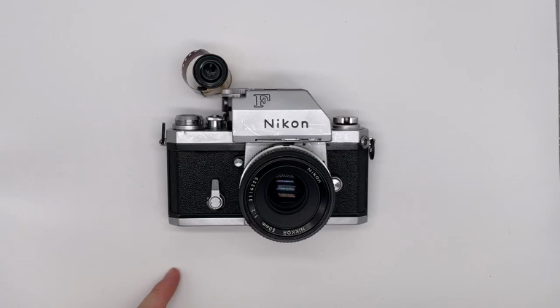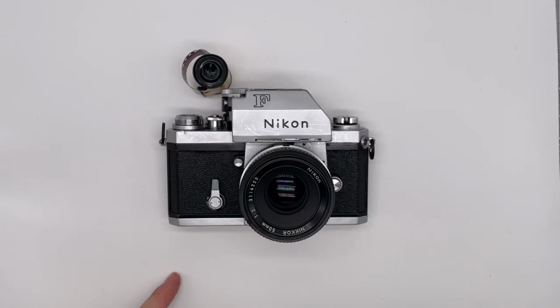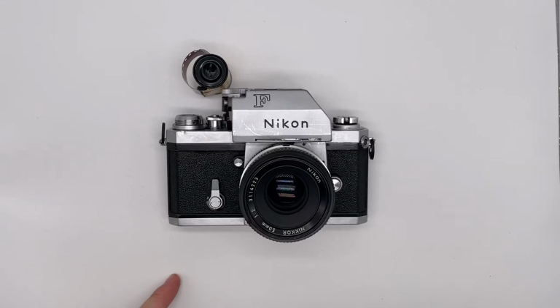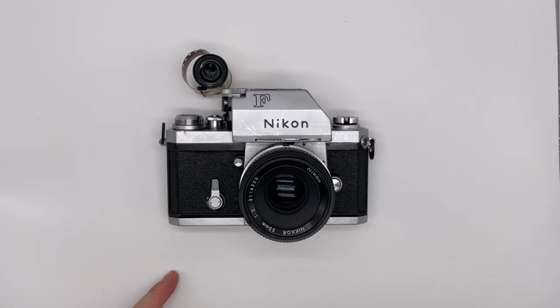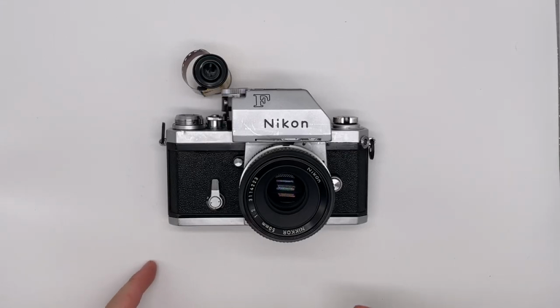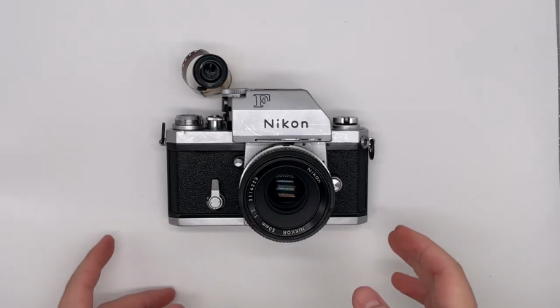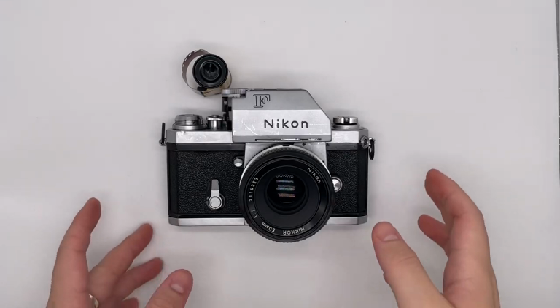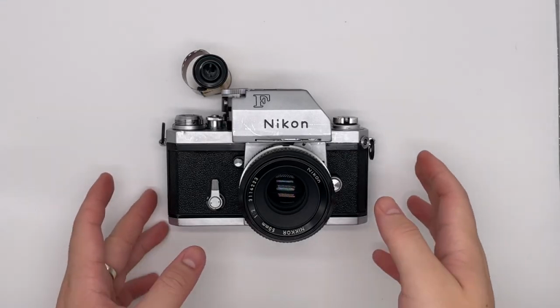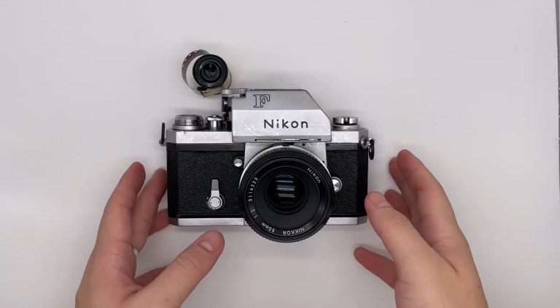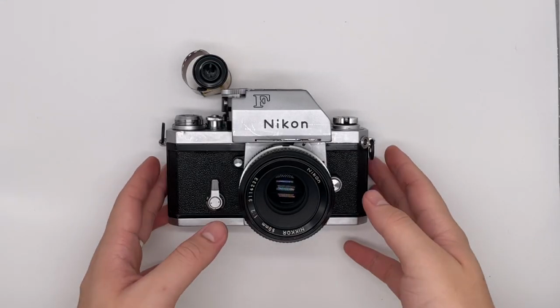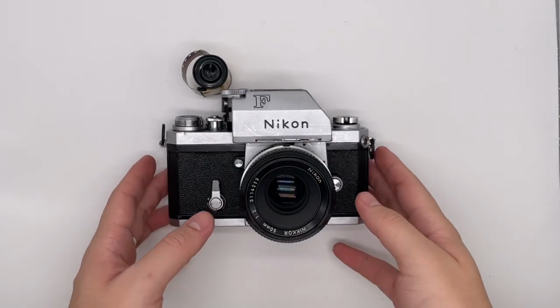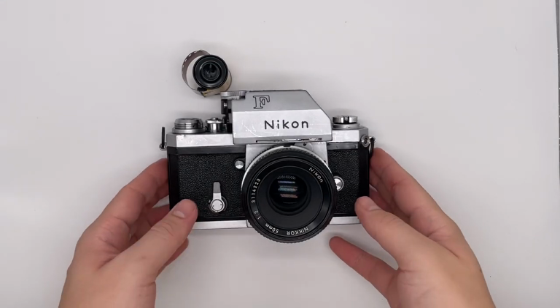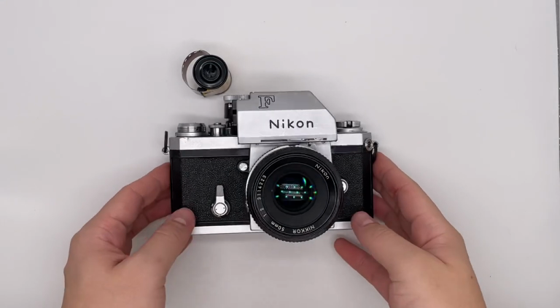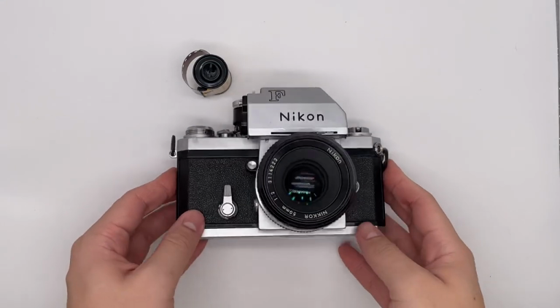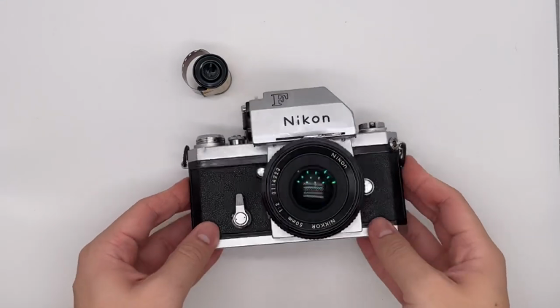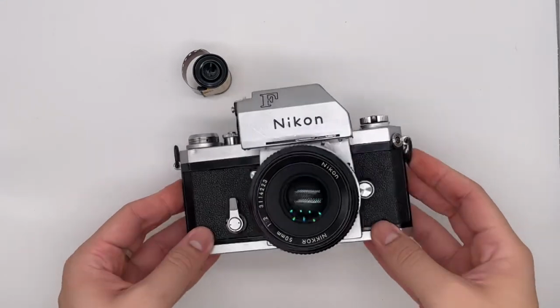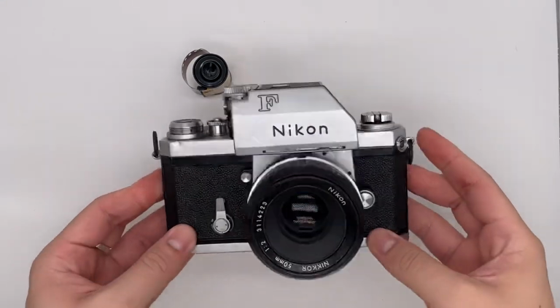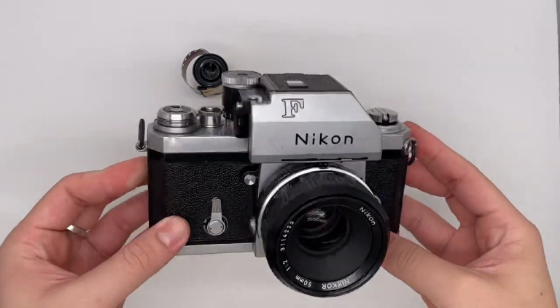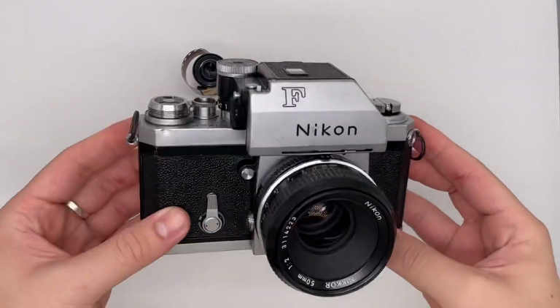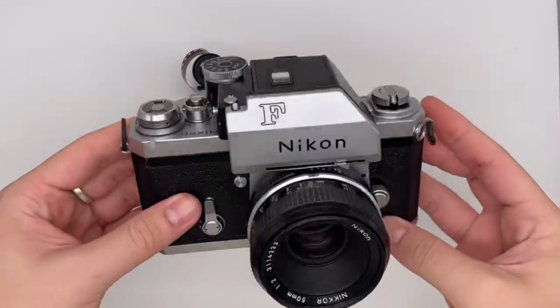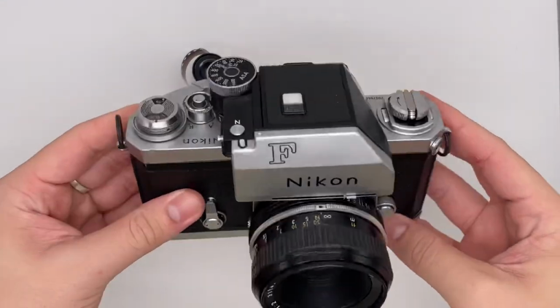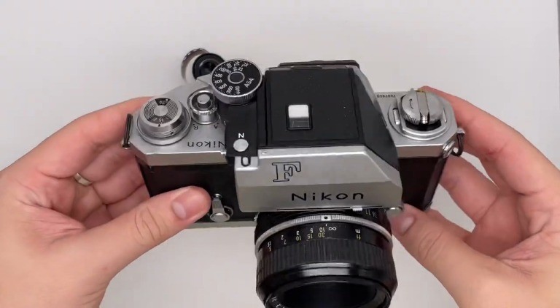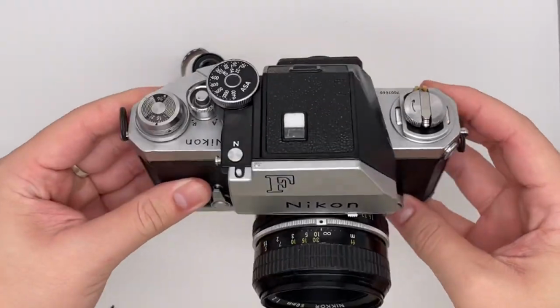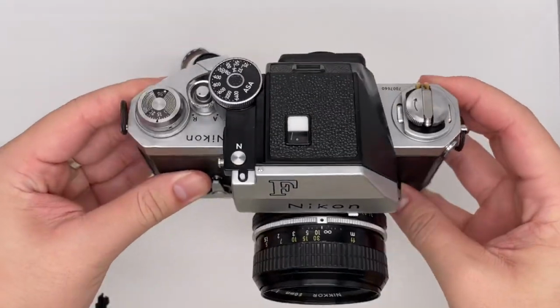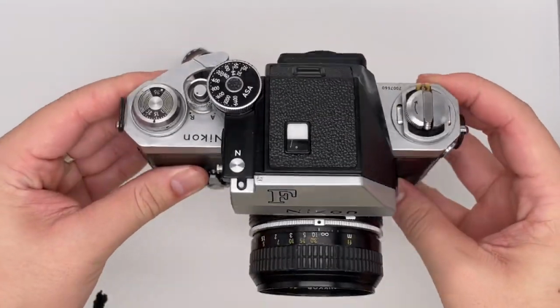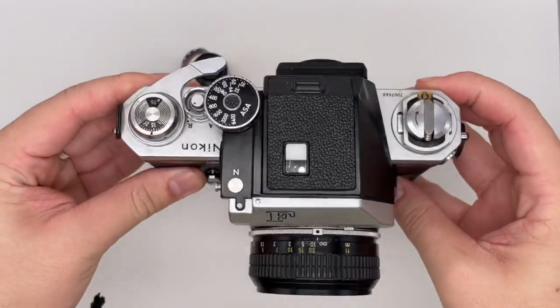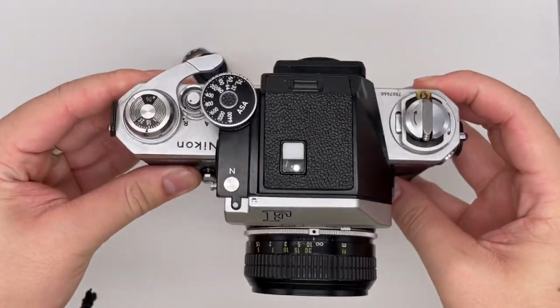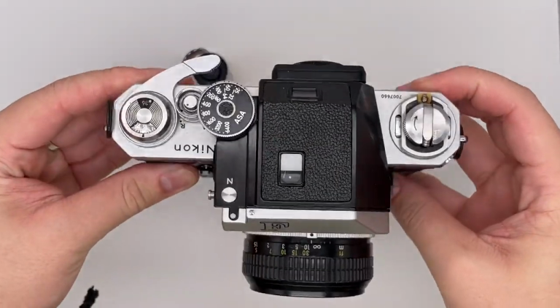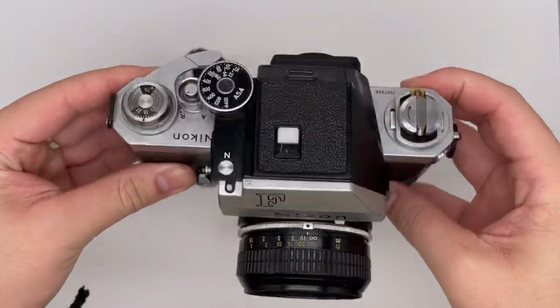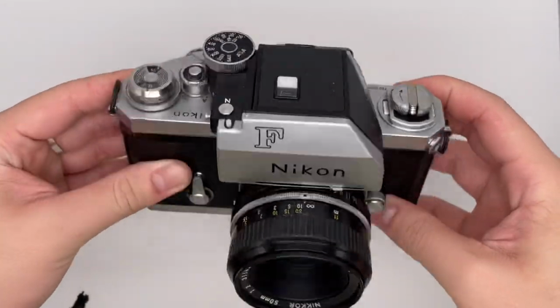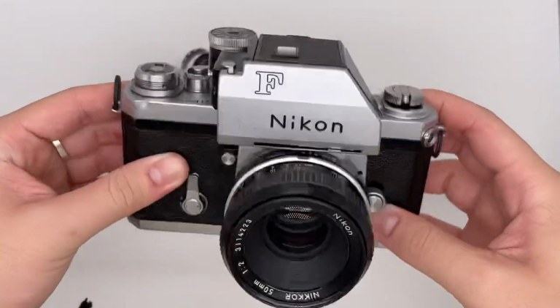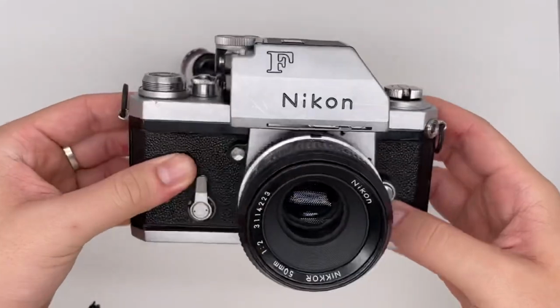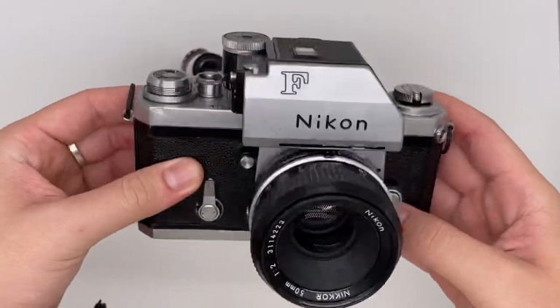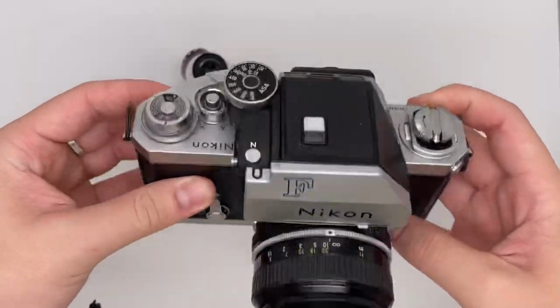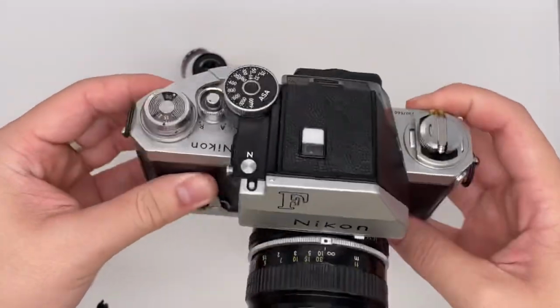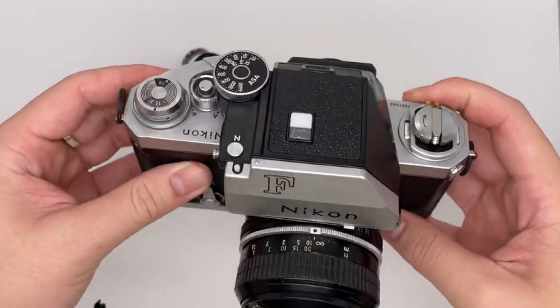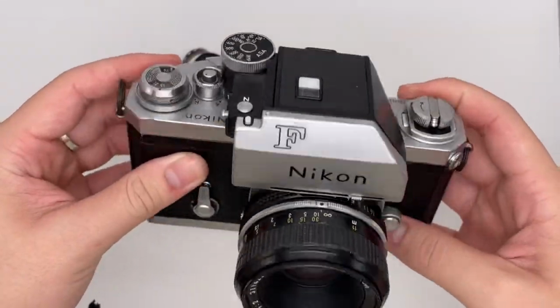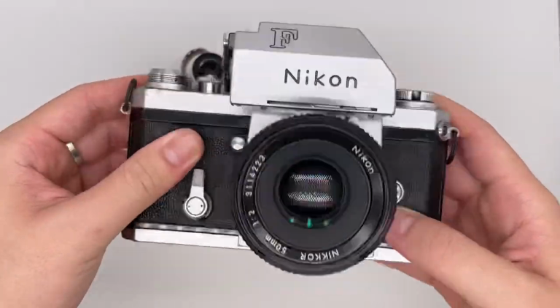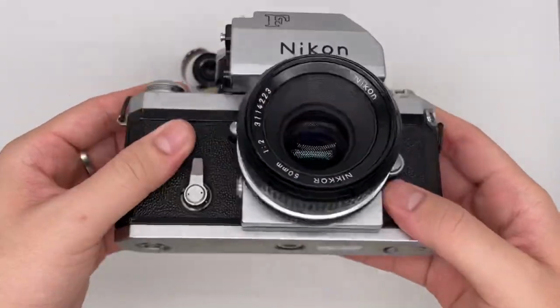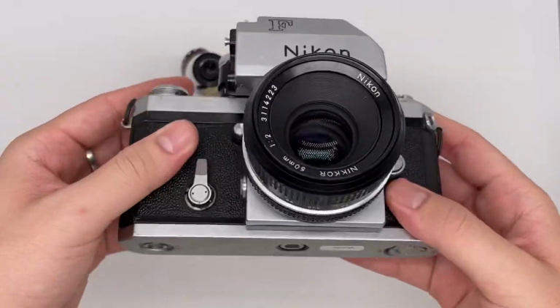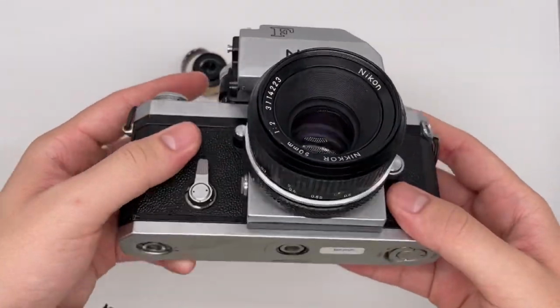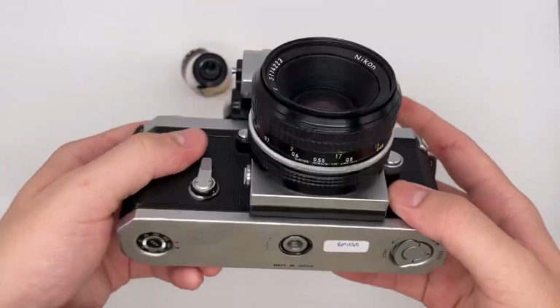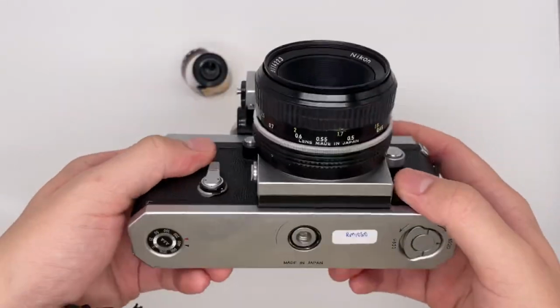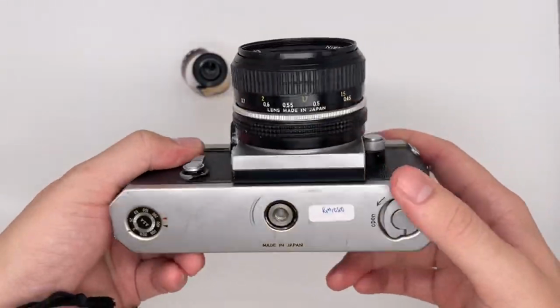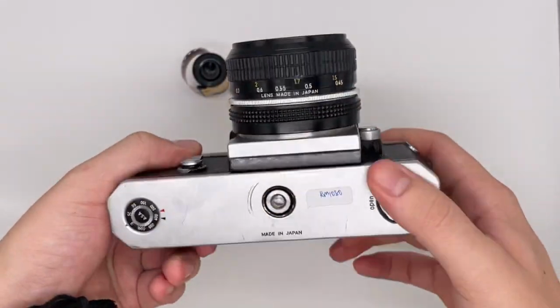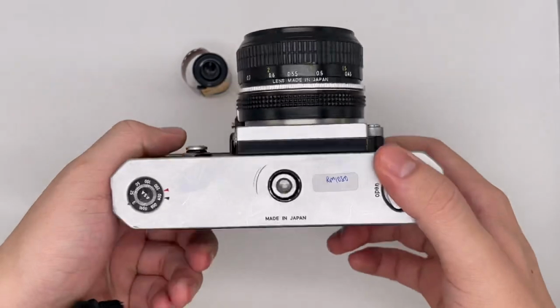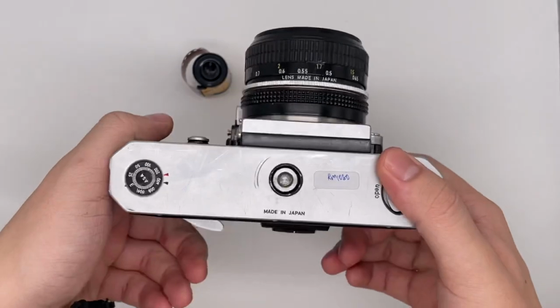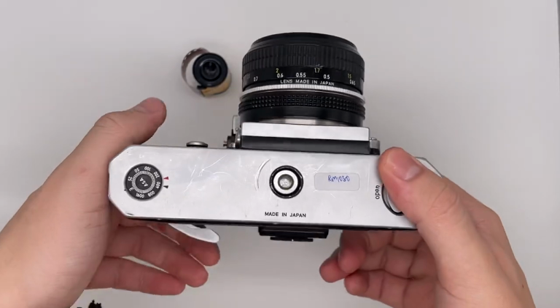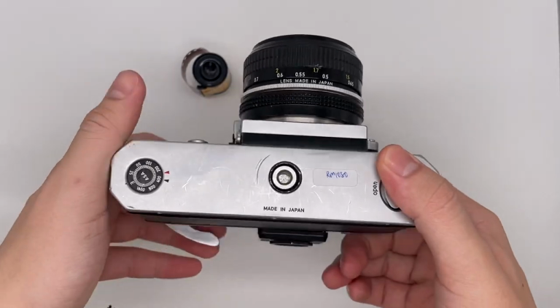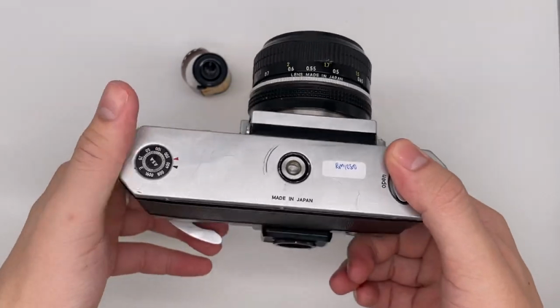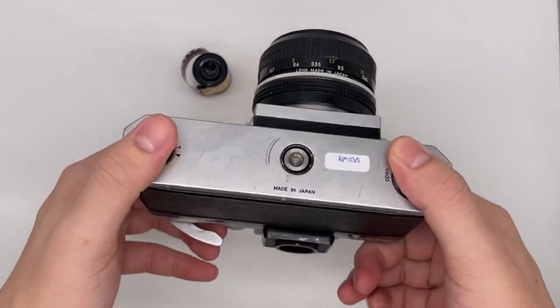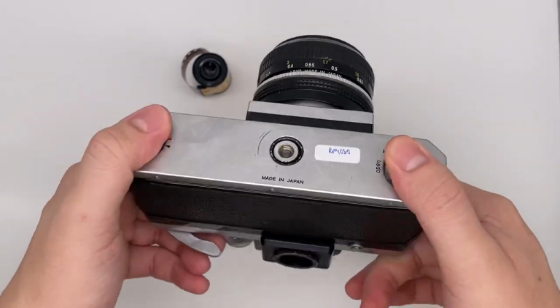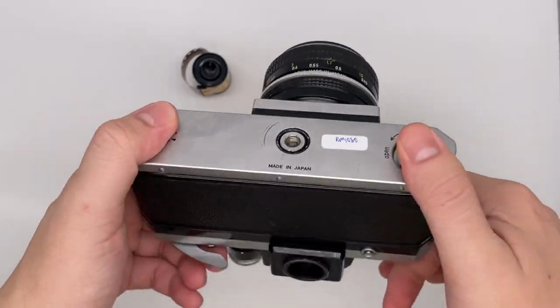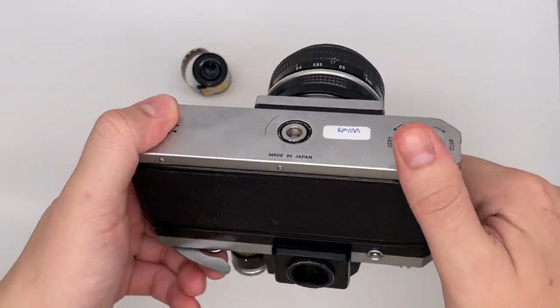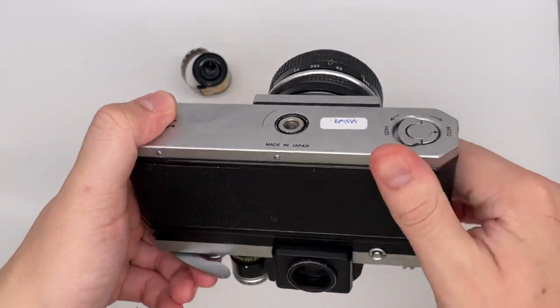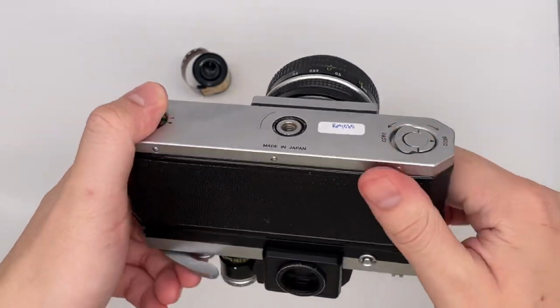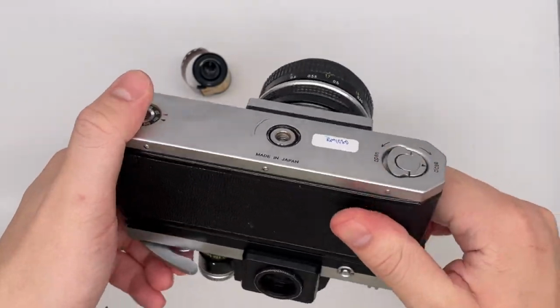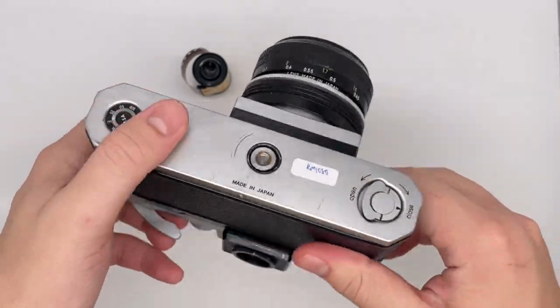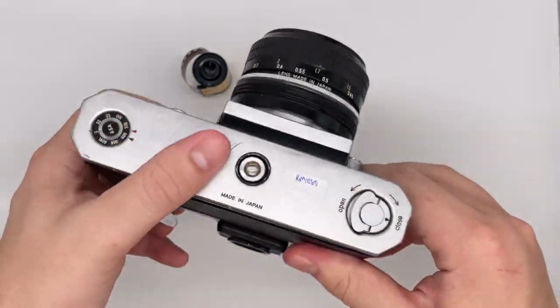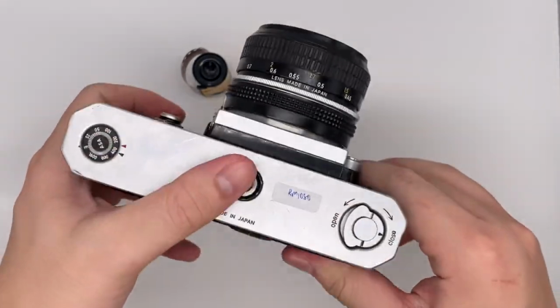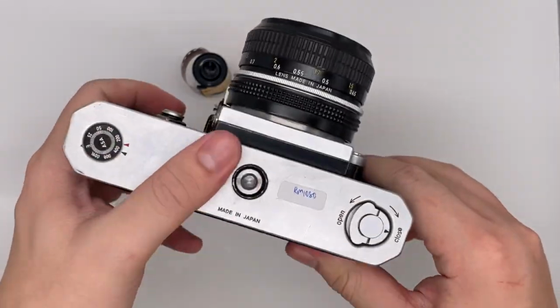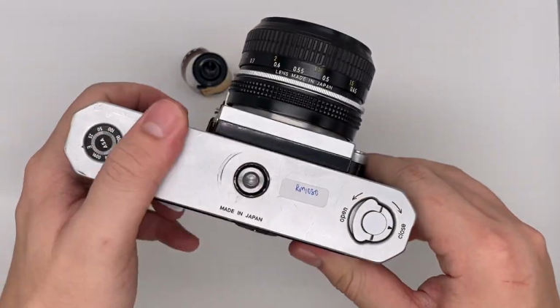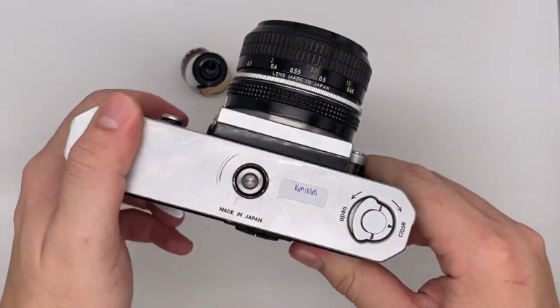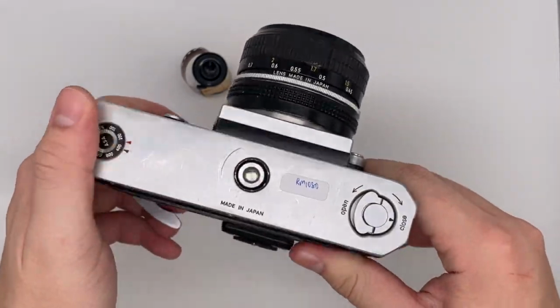Hello, so this is the Nikon F. It comes in great condition actually, so I'll show you how the camera works and everything.